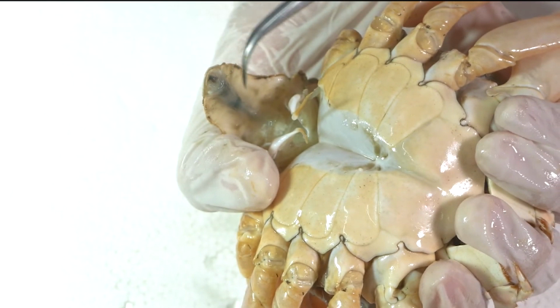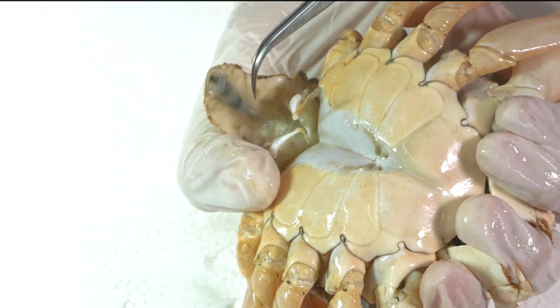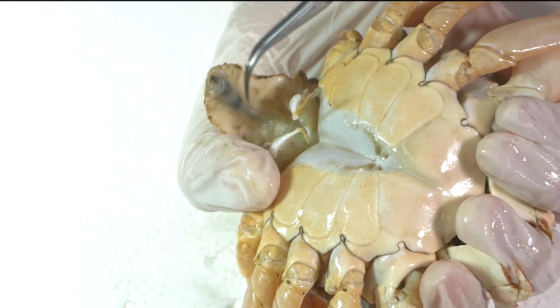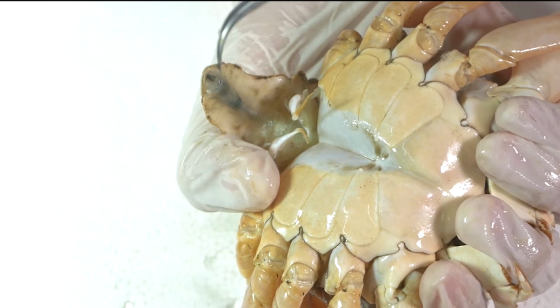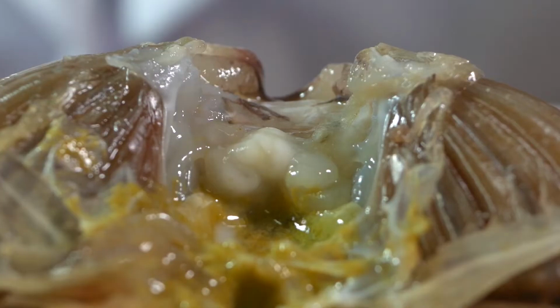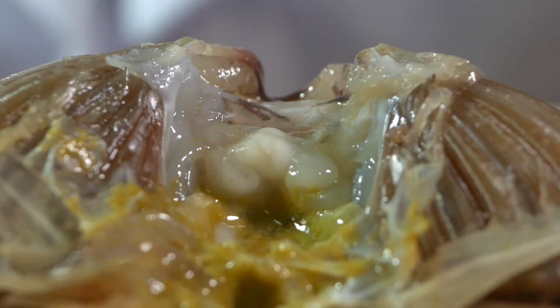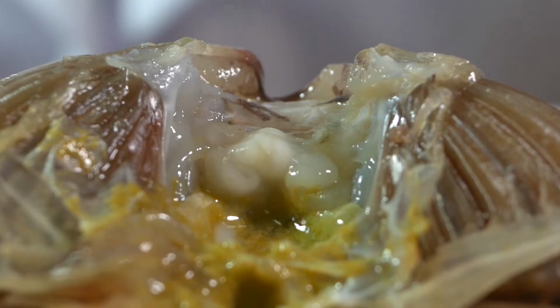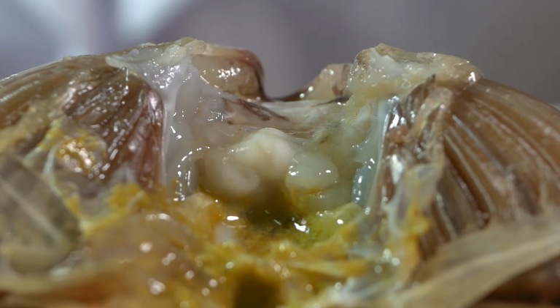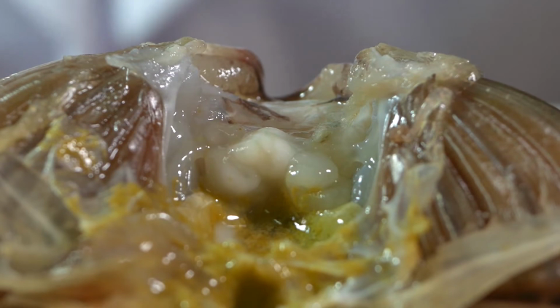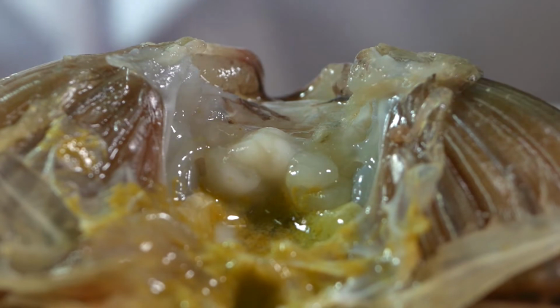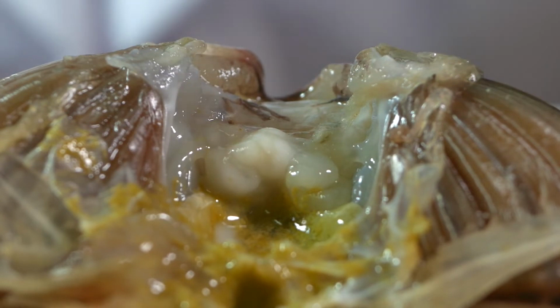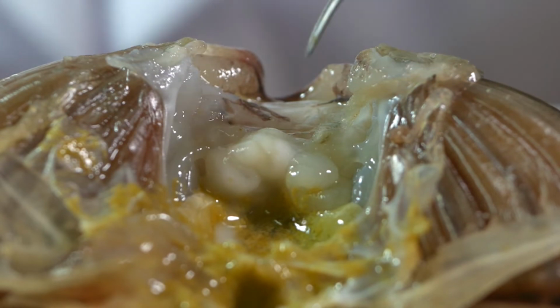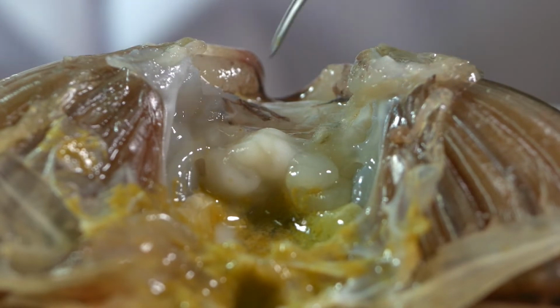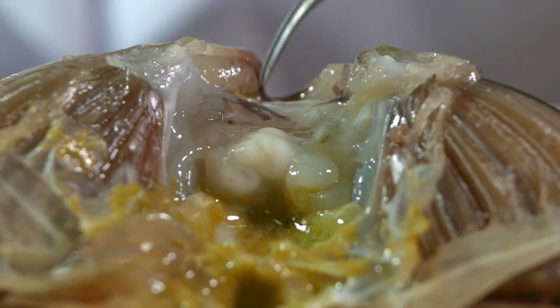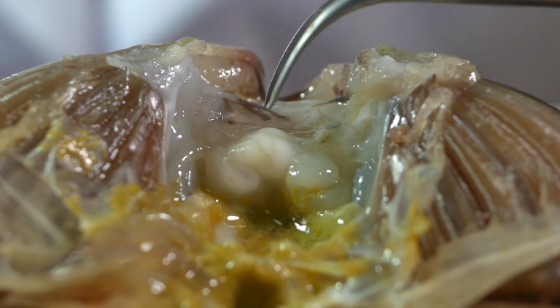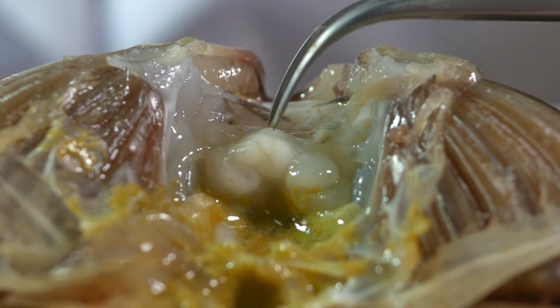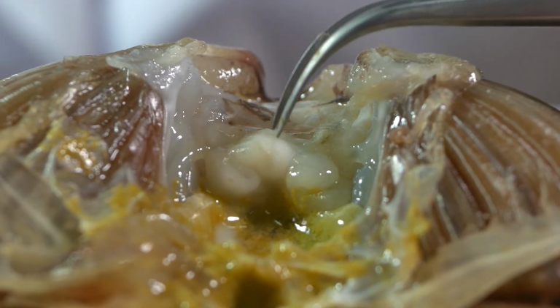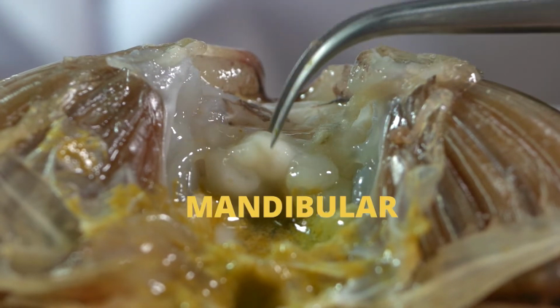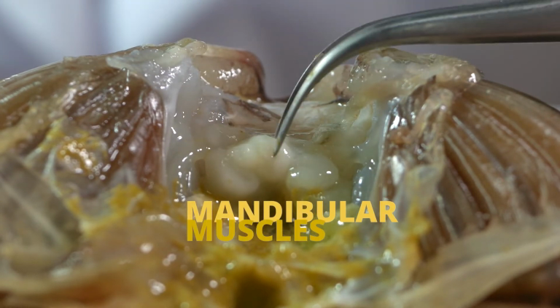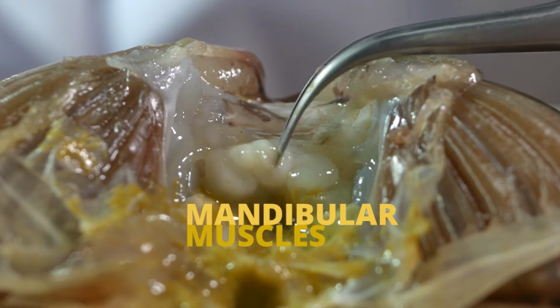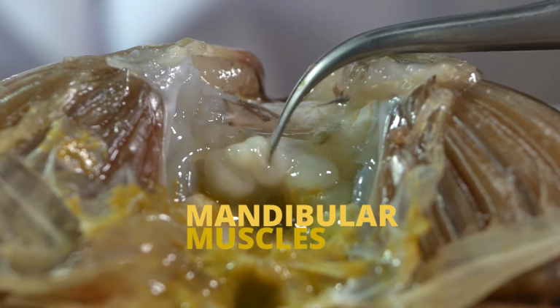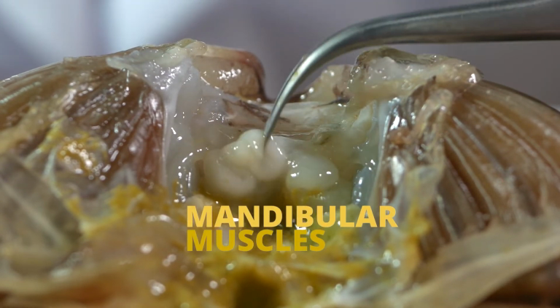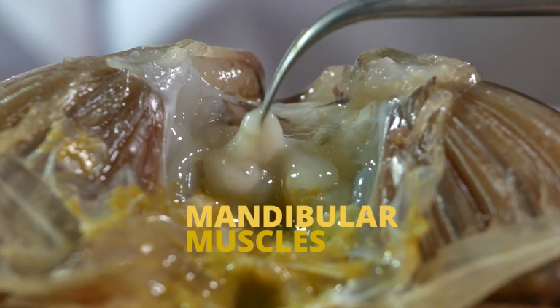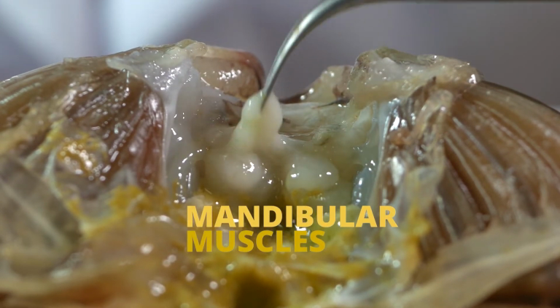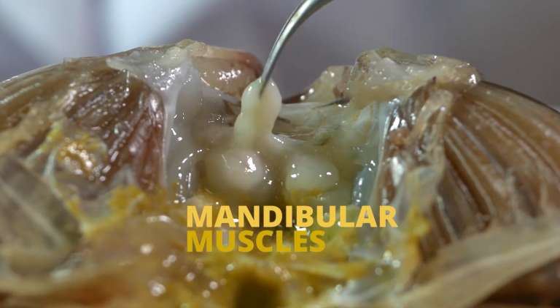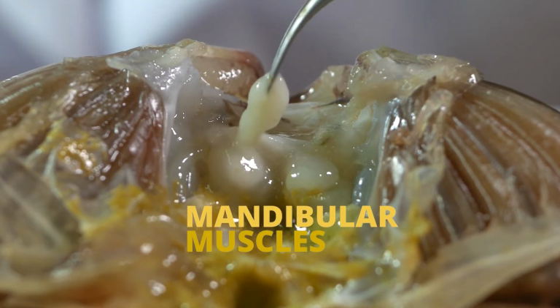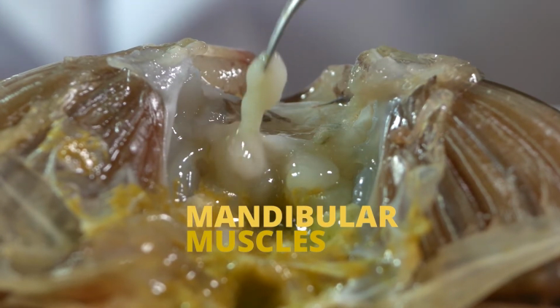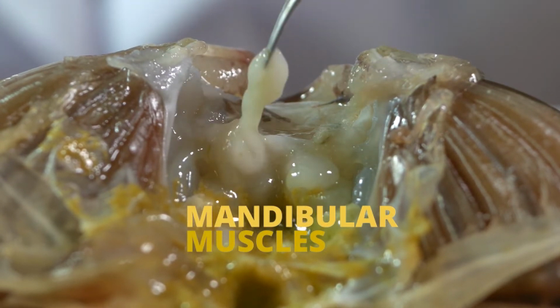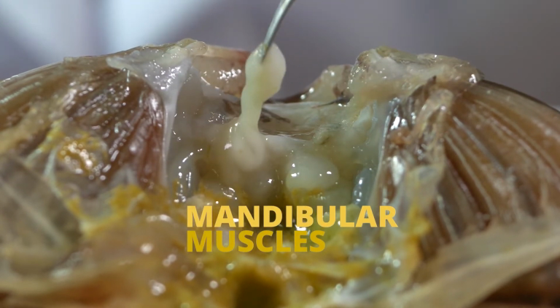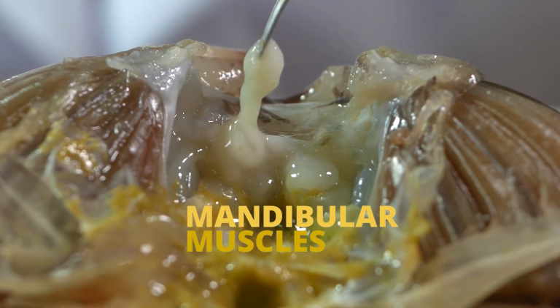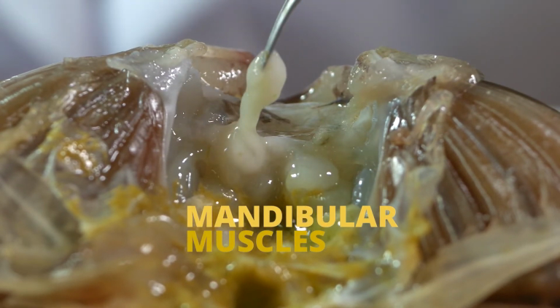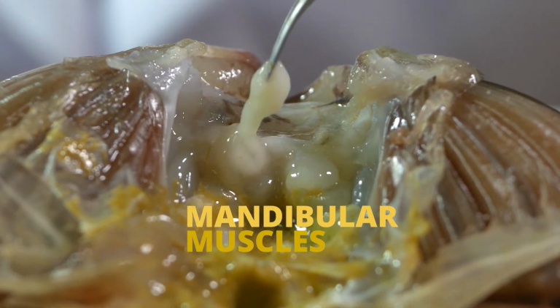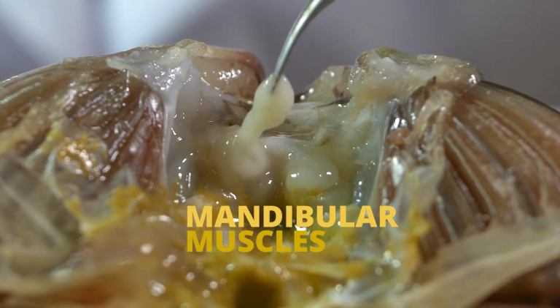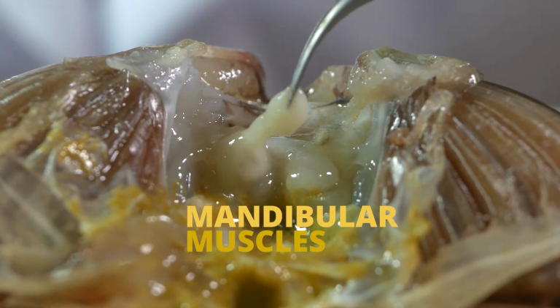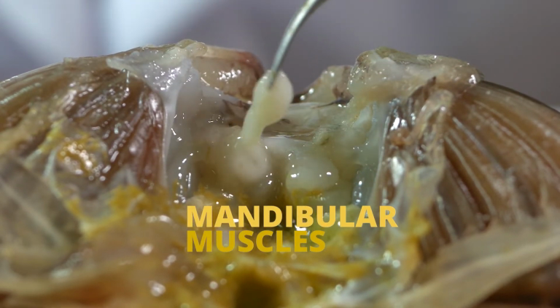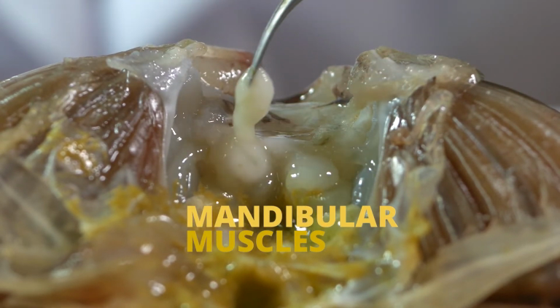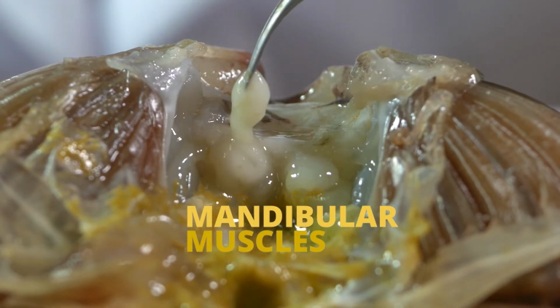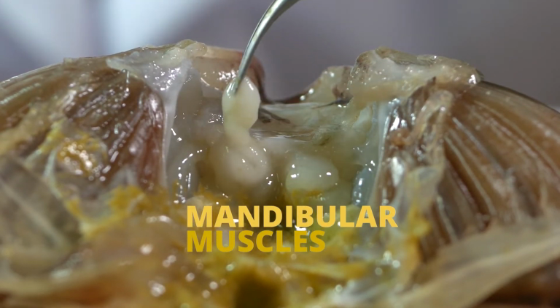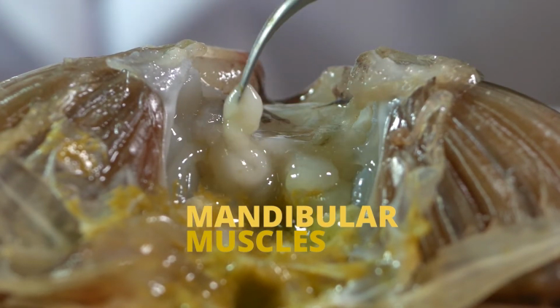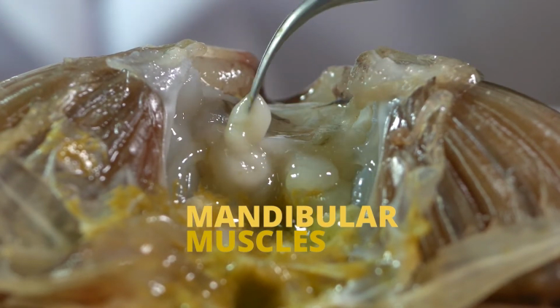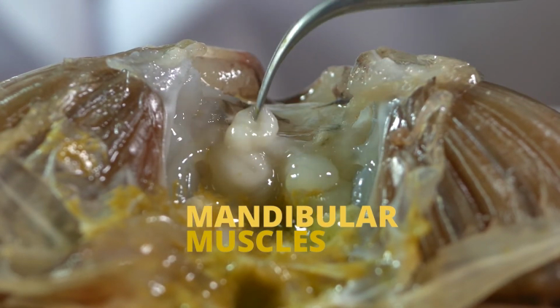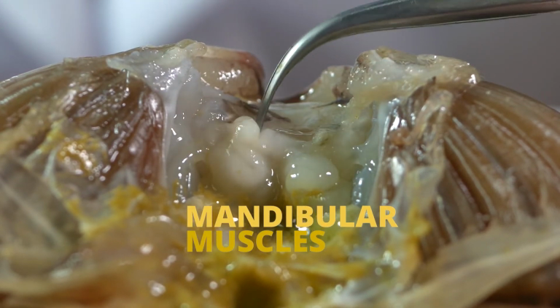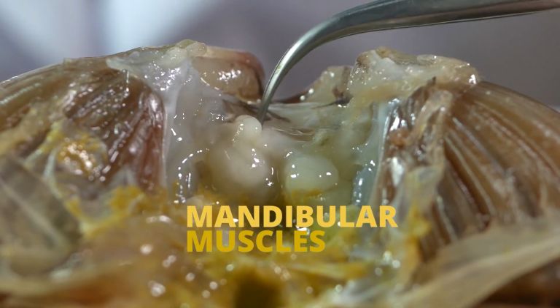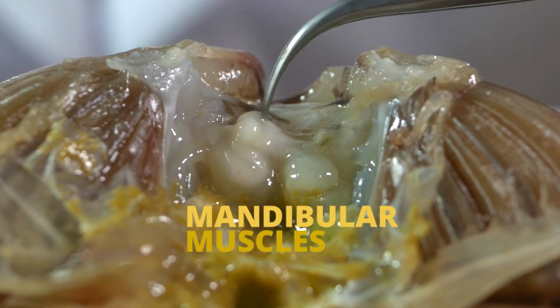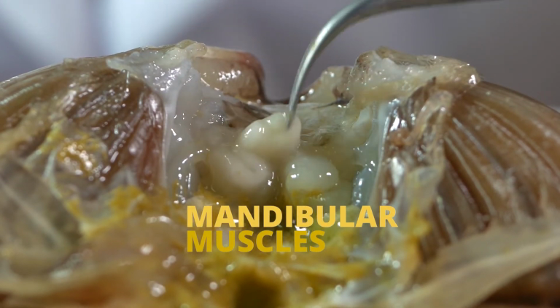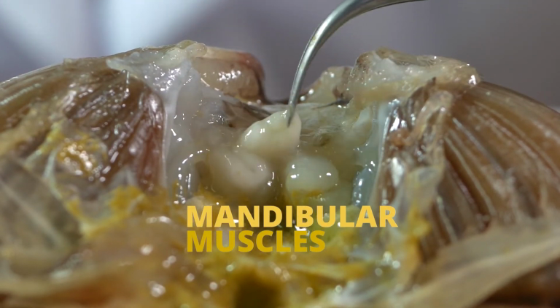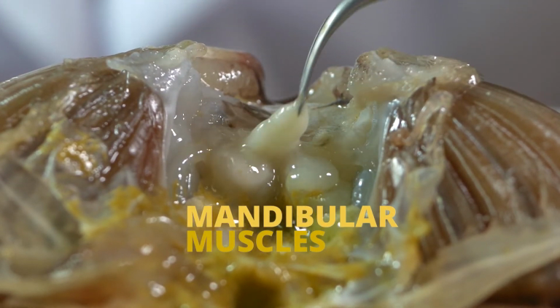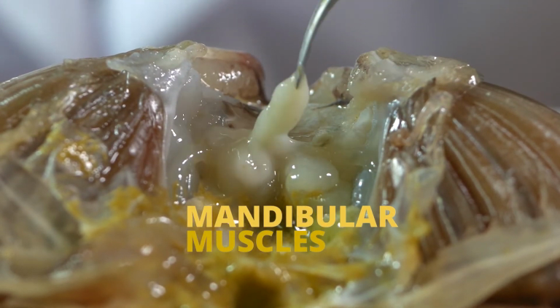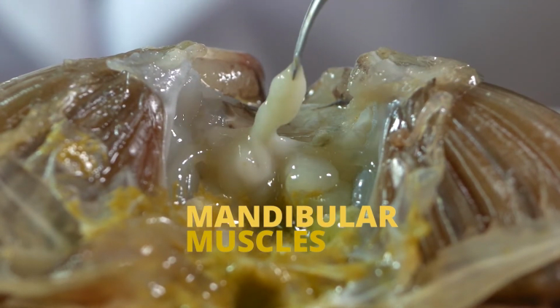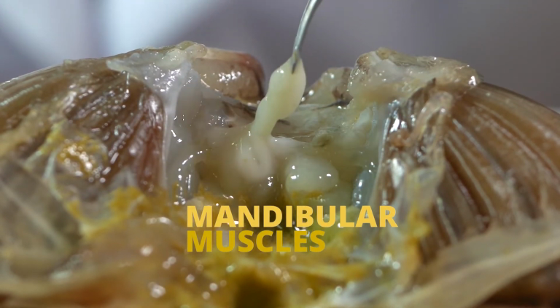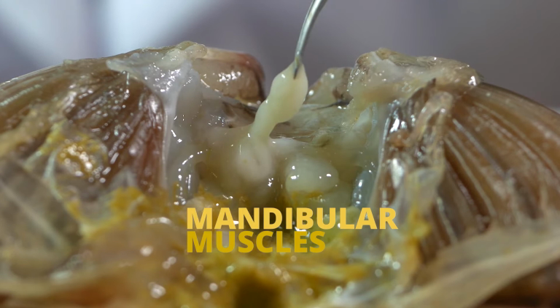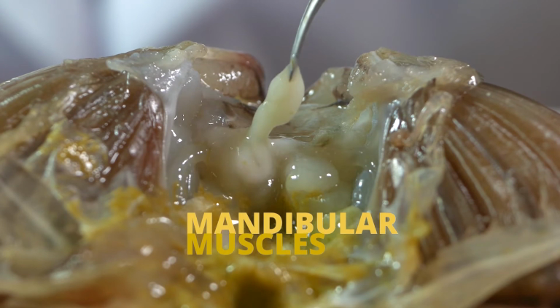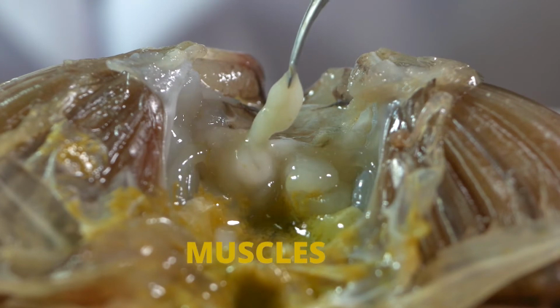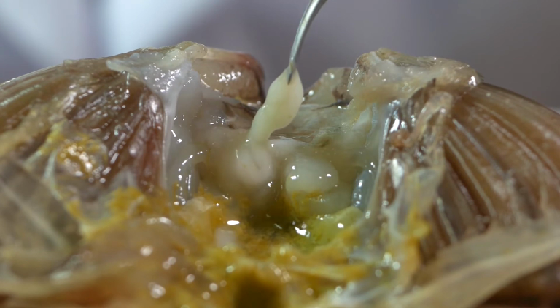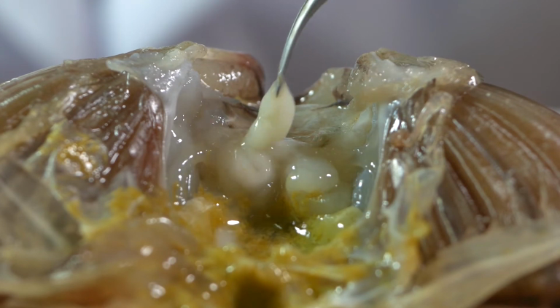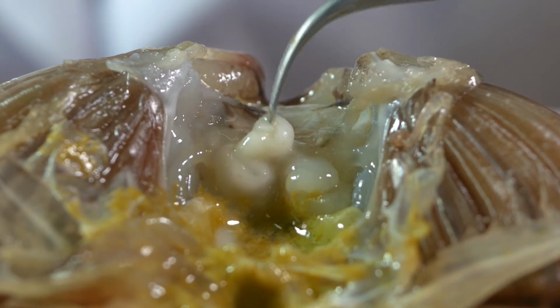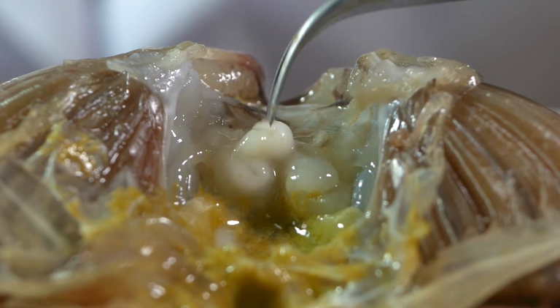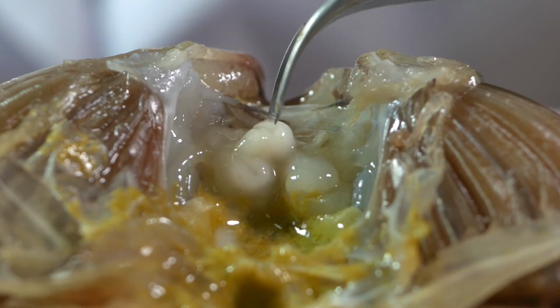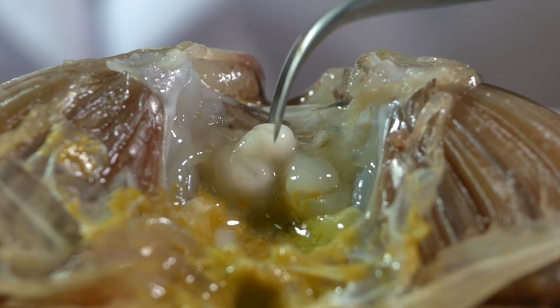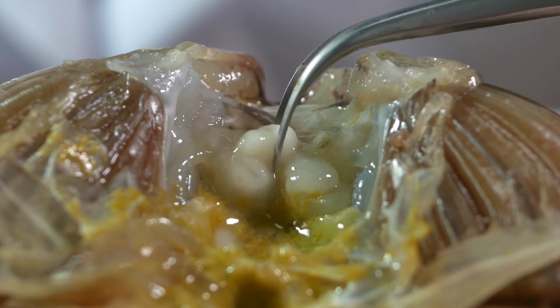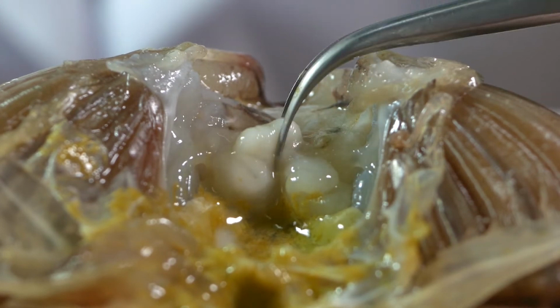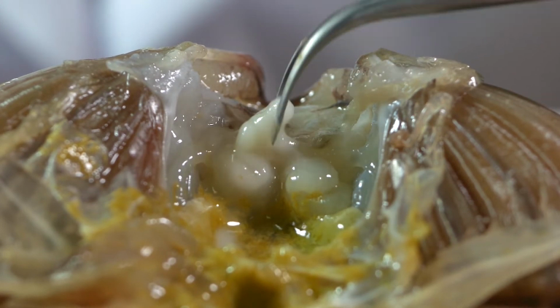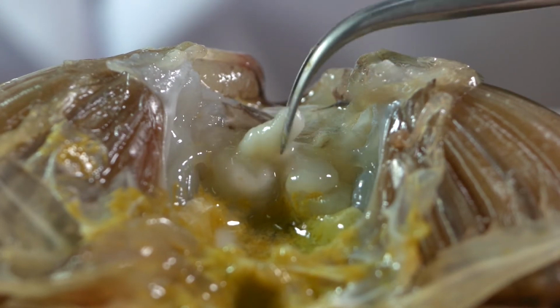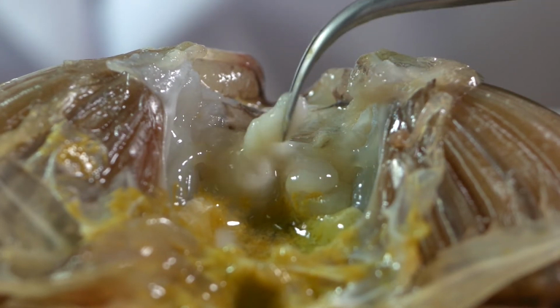For male crabs, the testis should be white in color, or visible when the animal is reproductive and ripe.